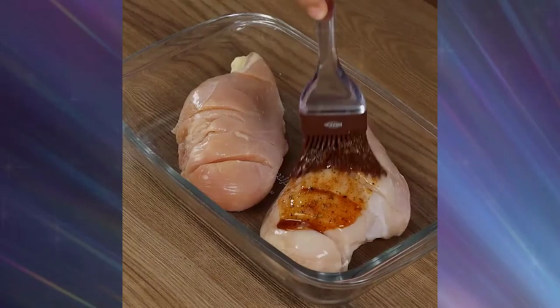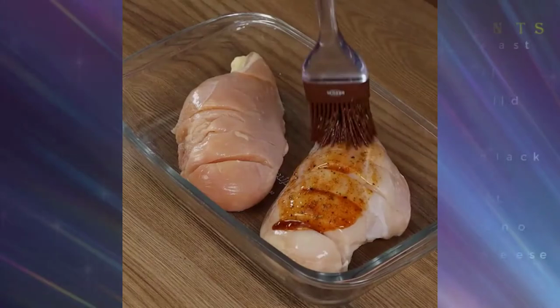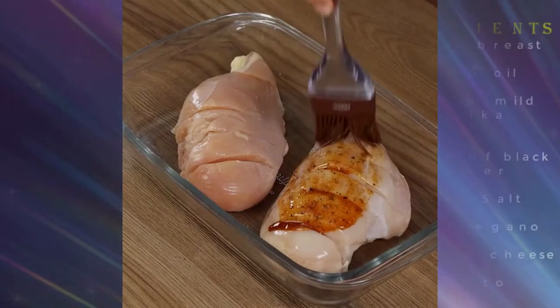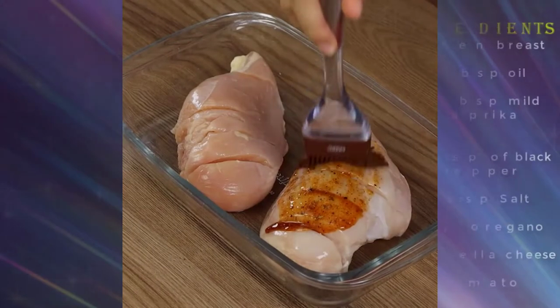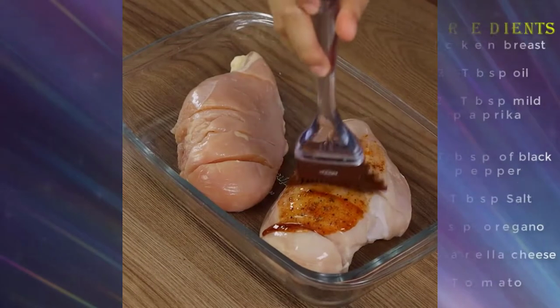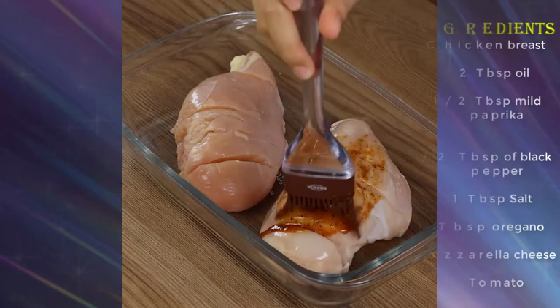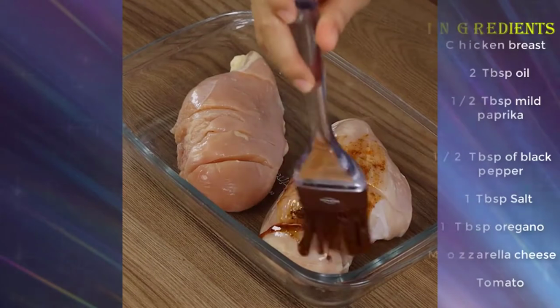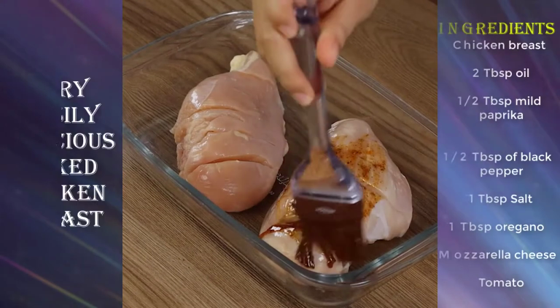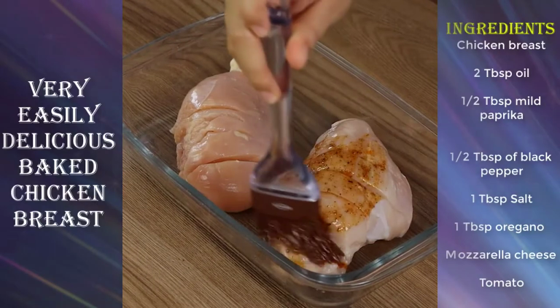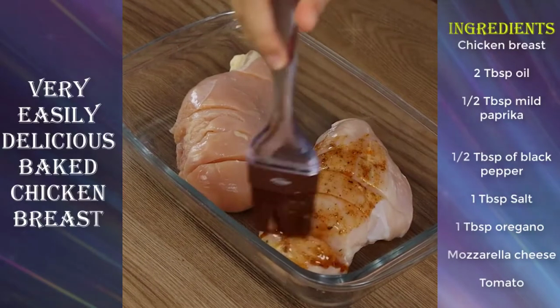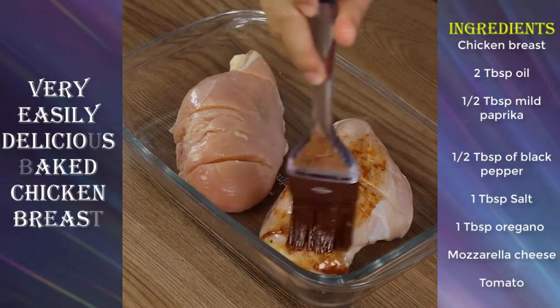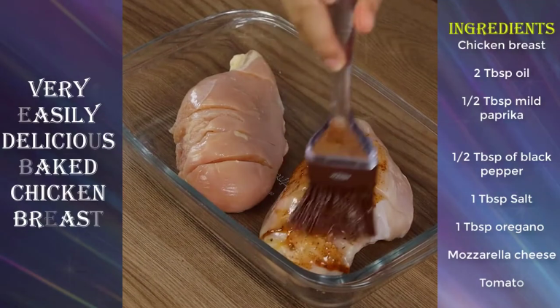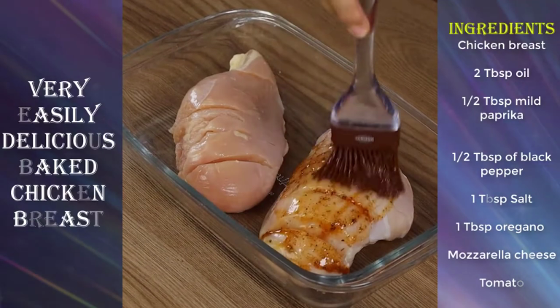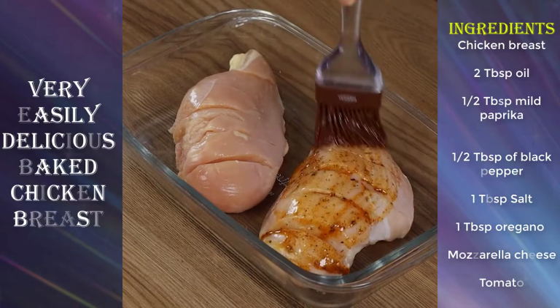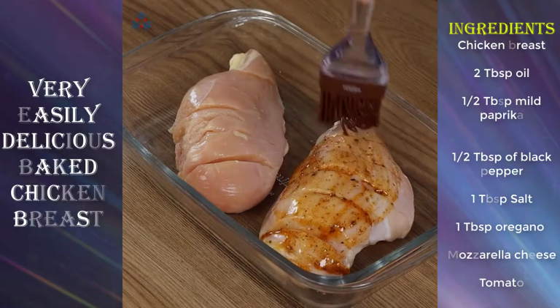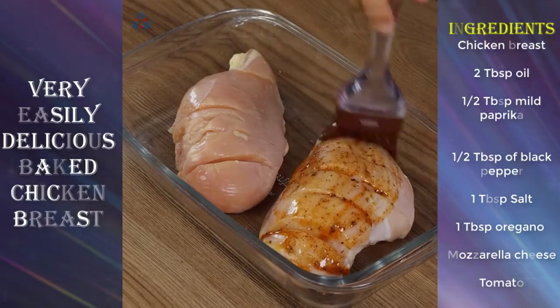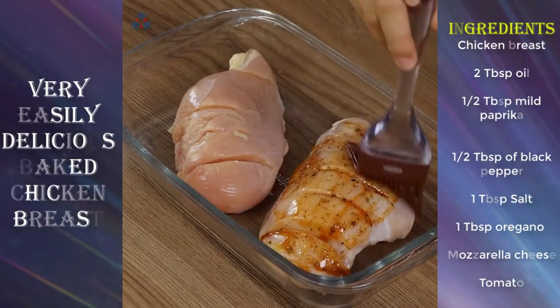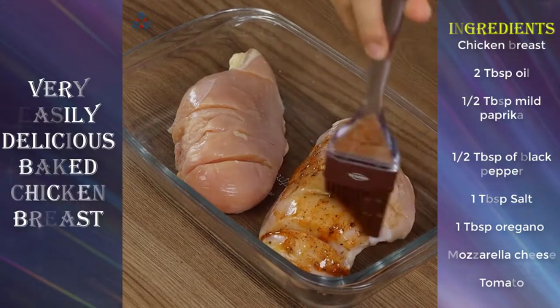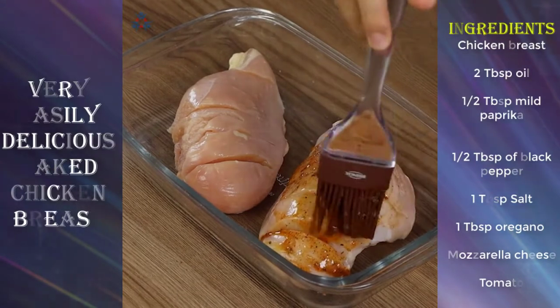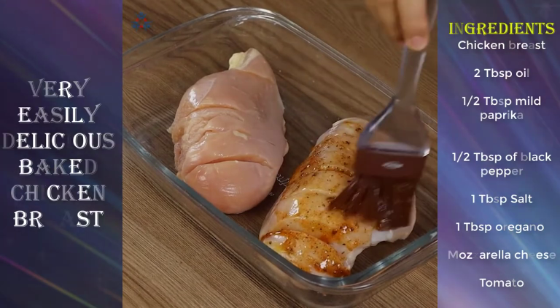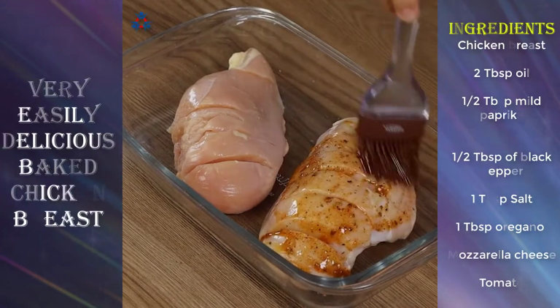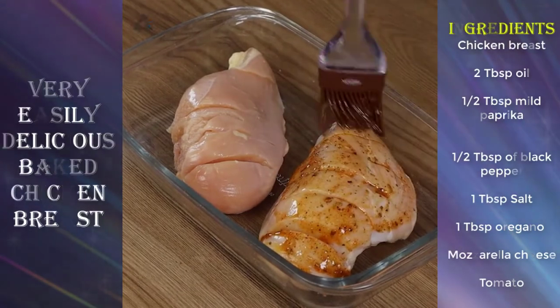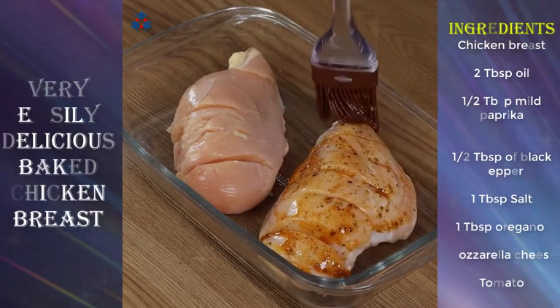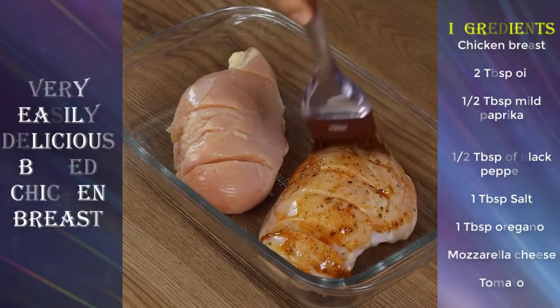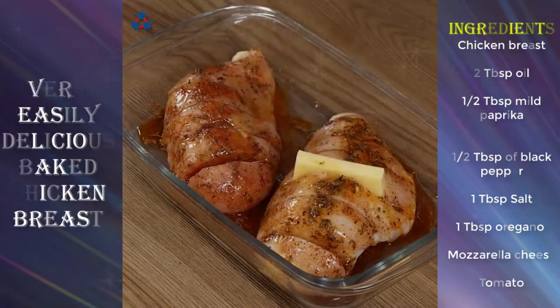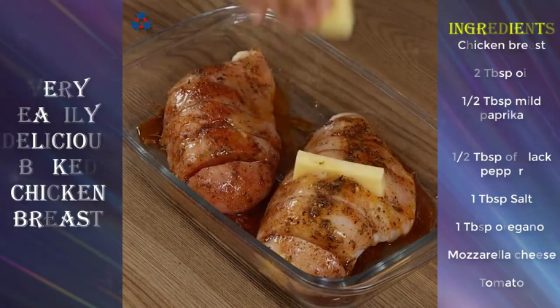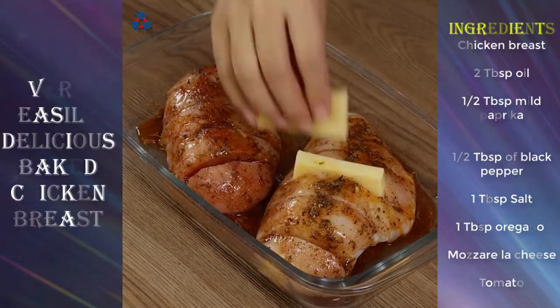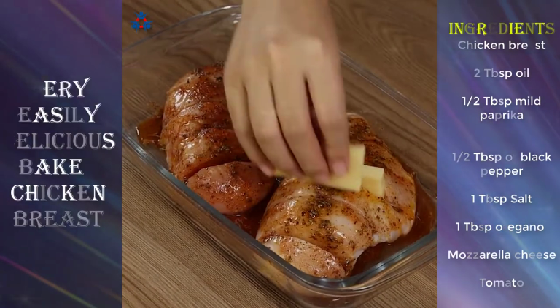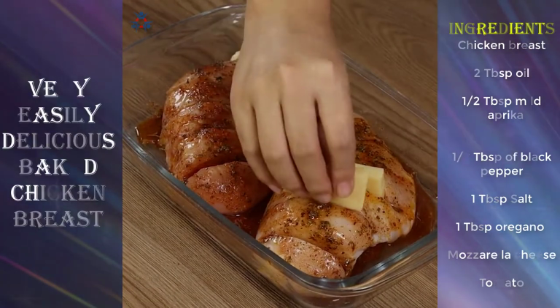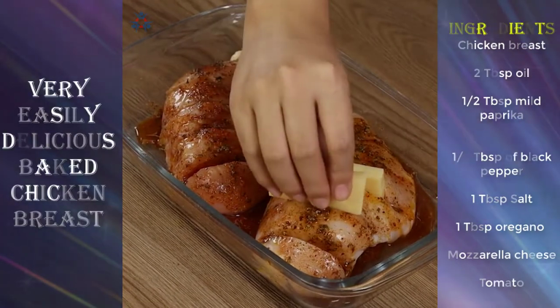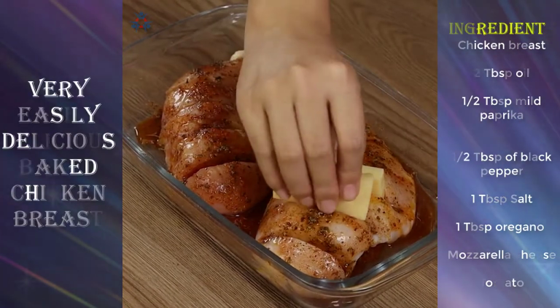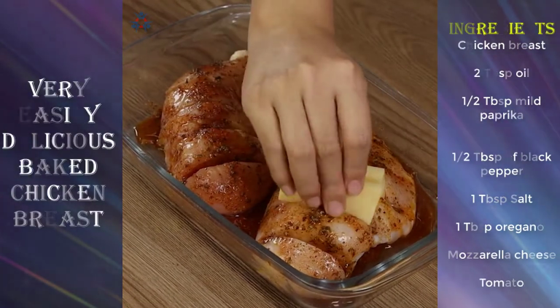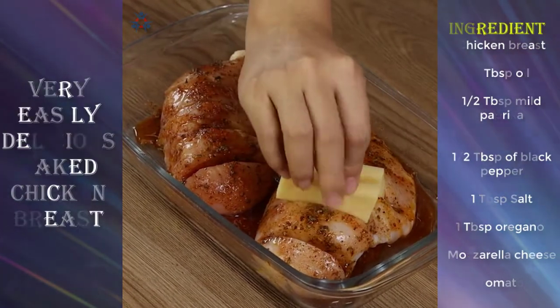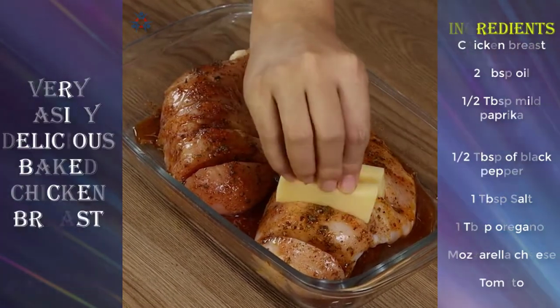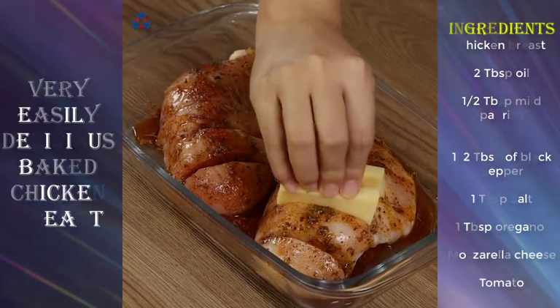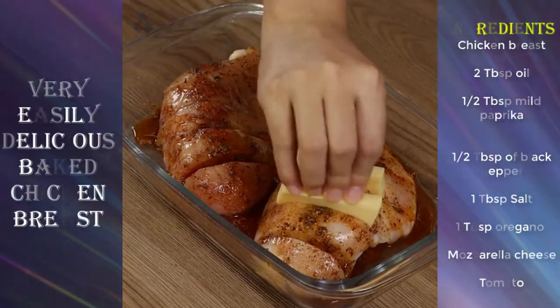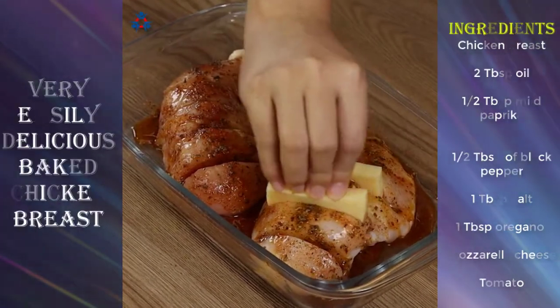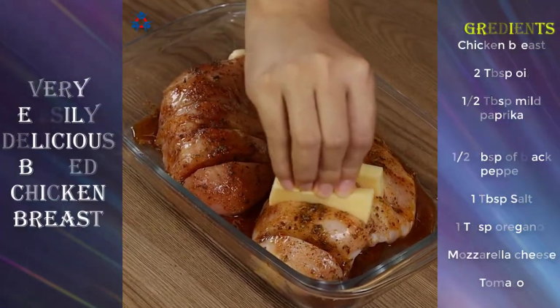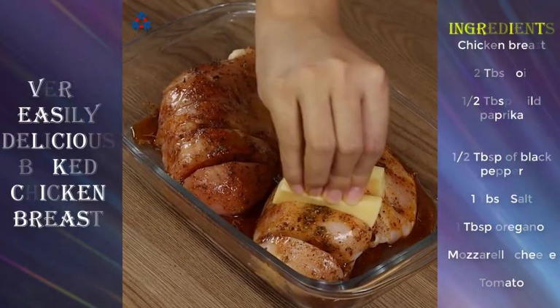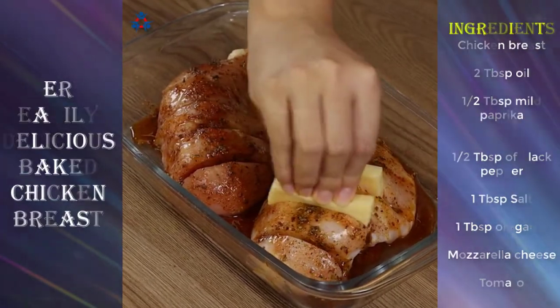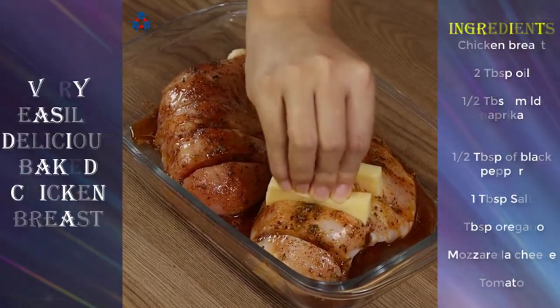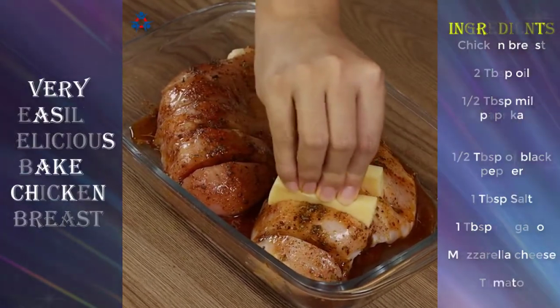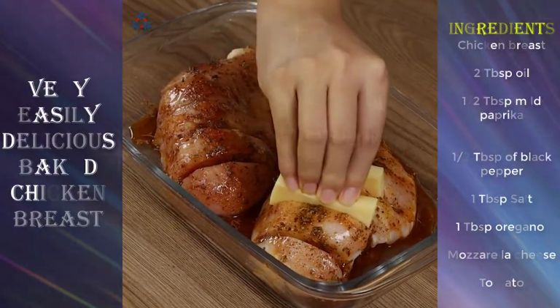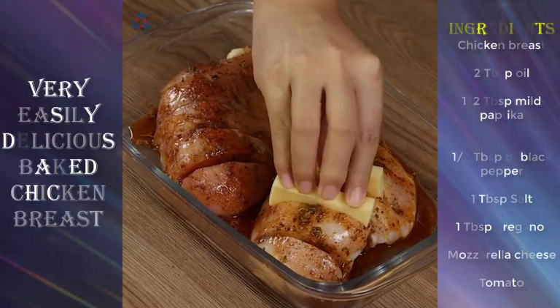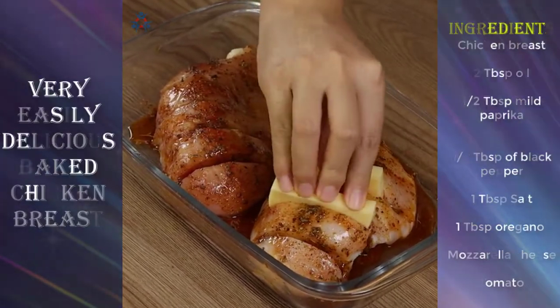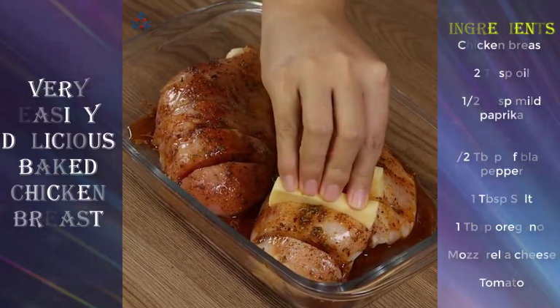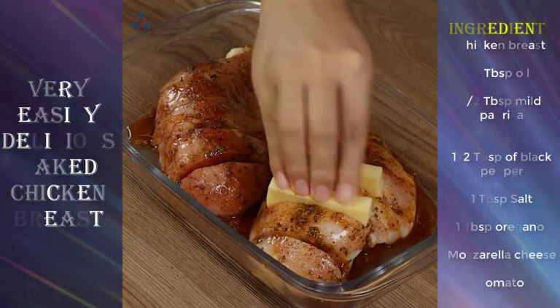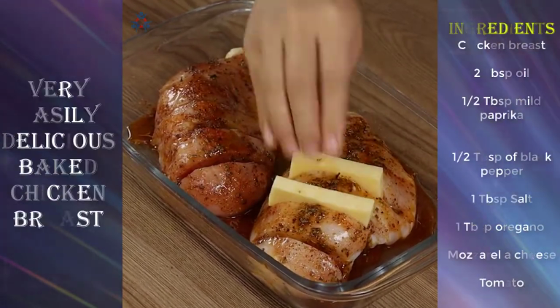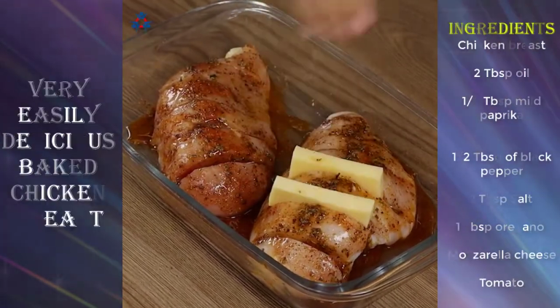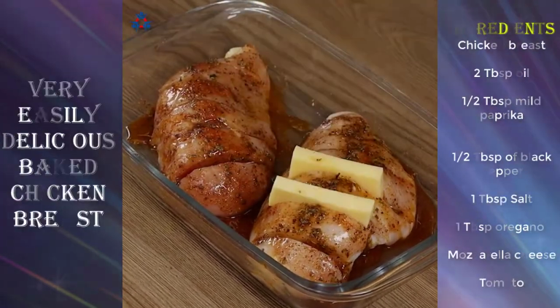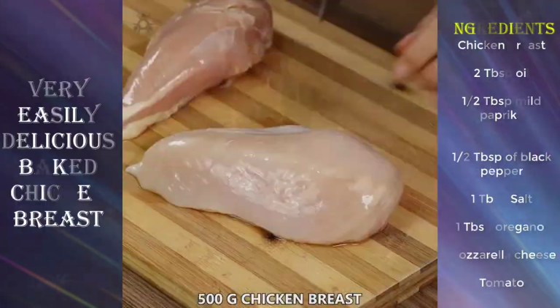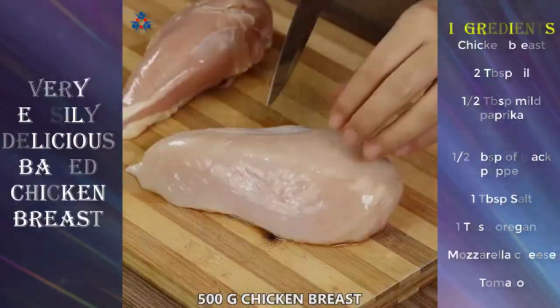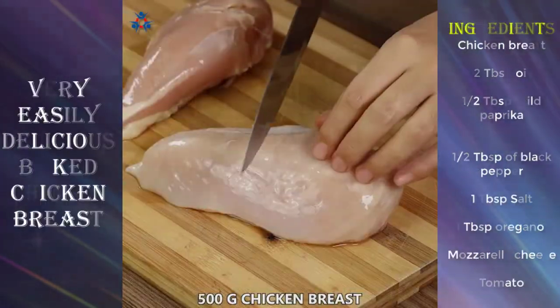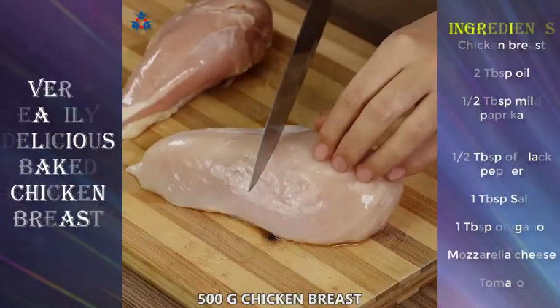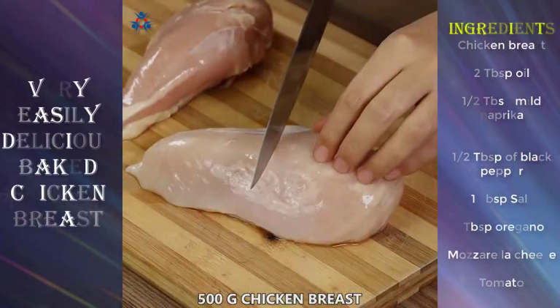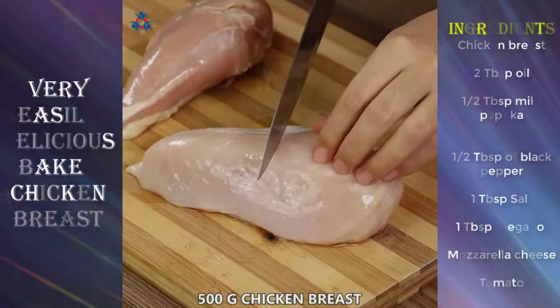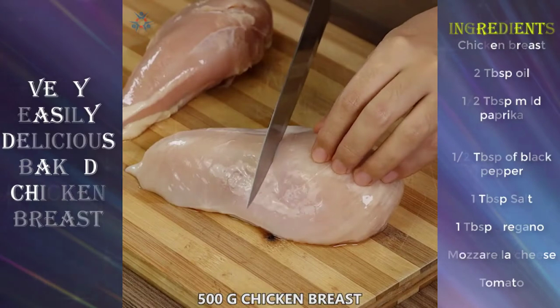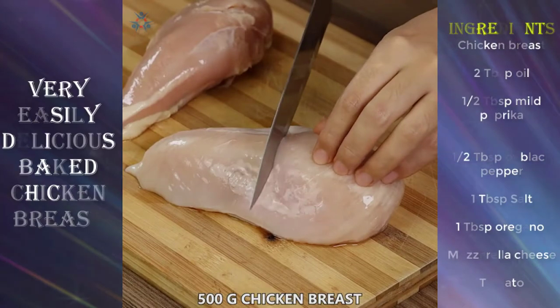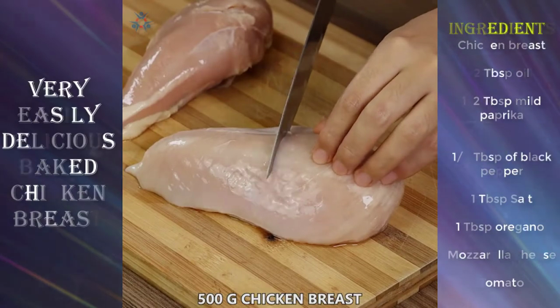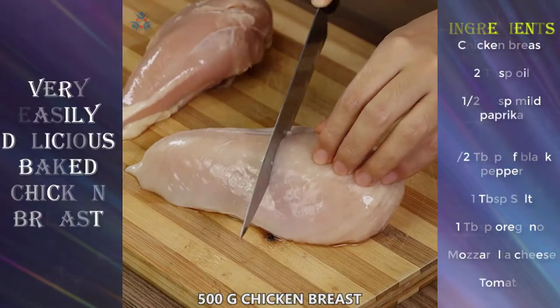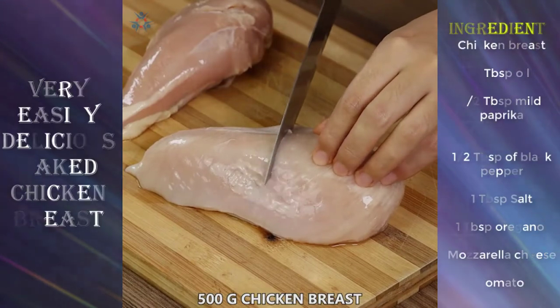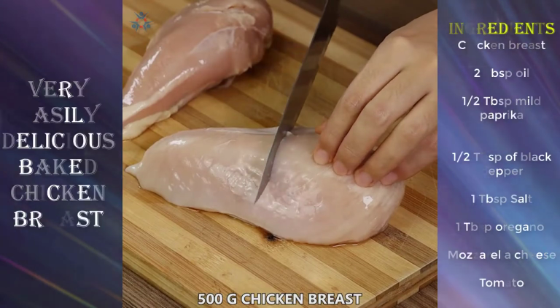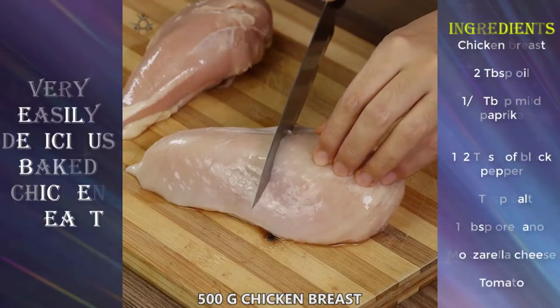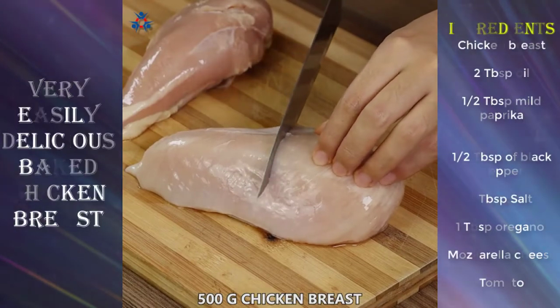This is the easiest, quickest recipe, perfect for your lunch and dinner. I'm sure your family will love it.